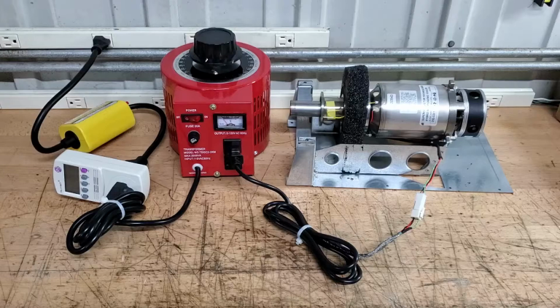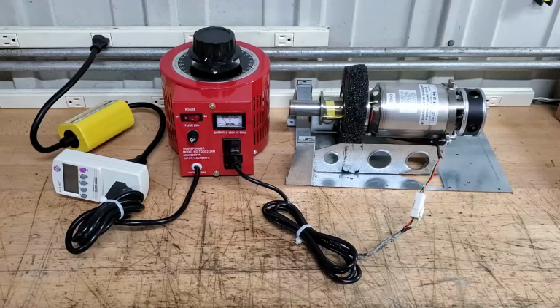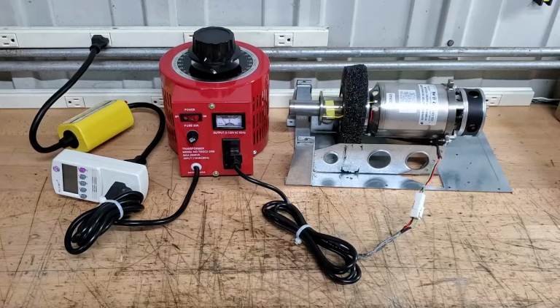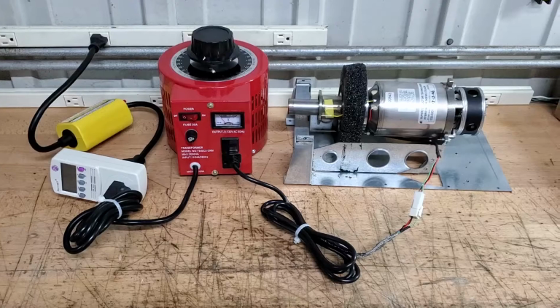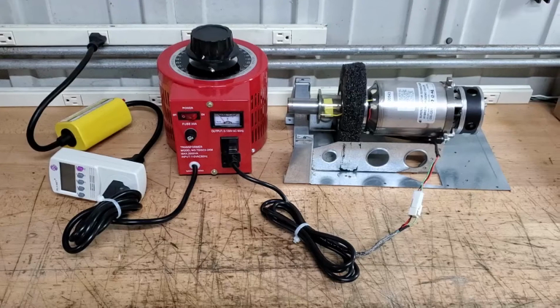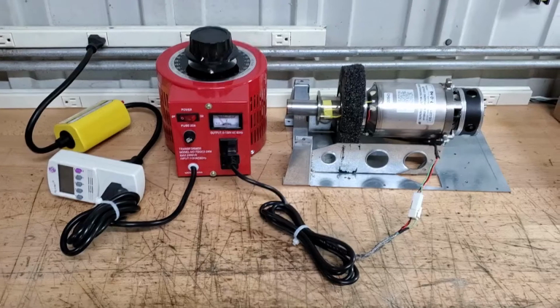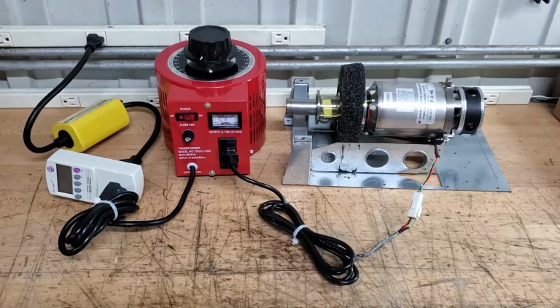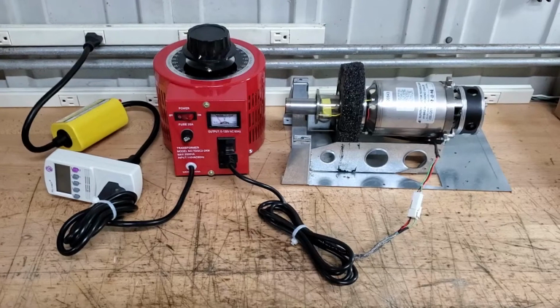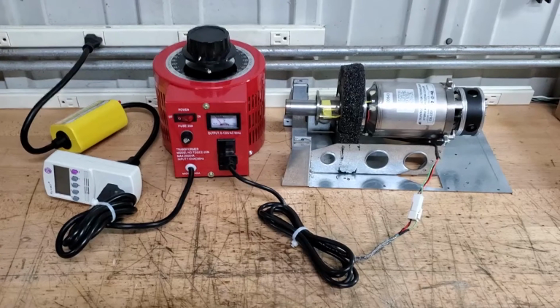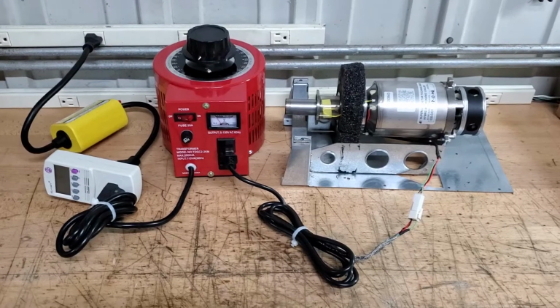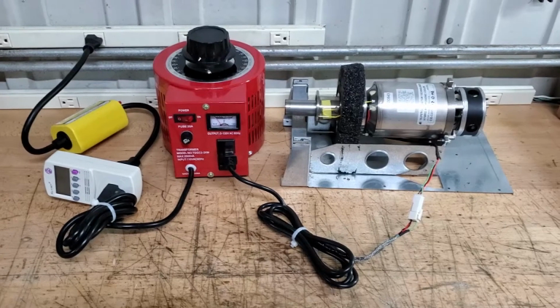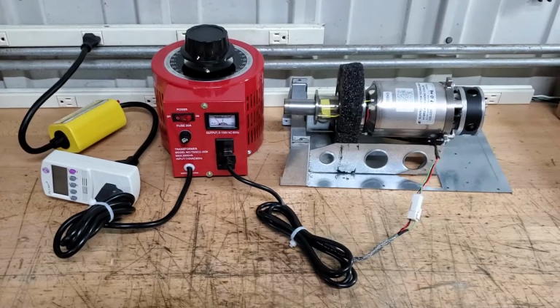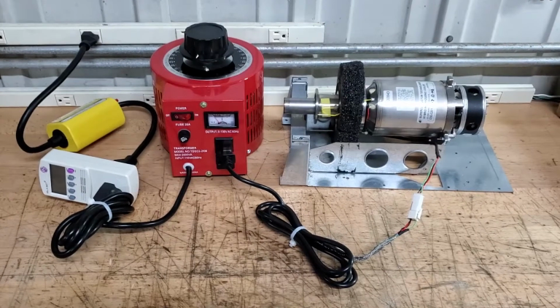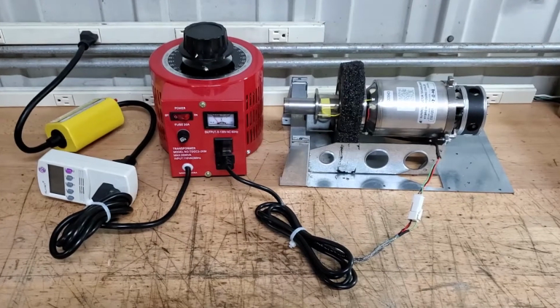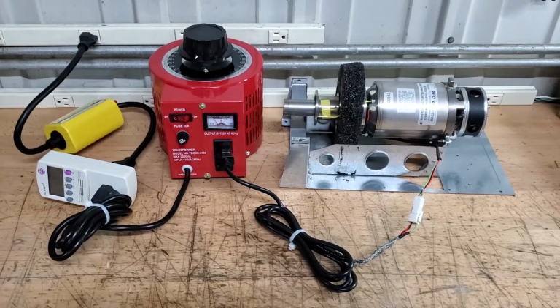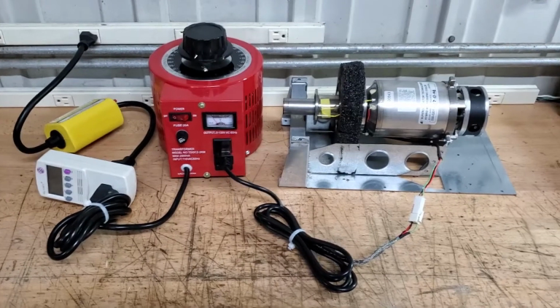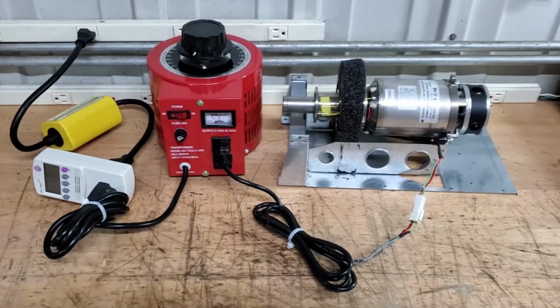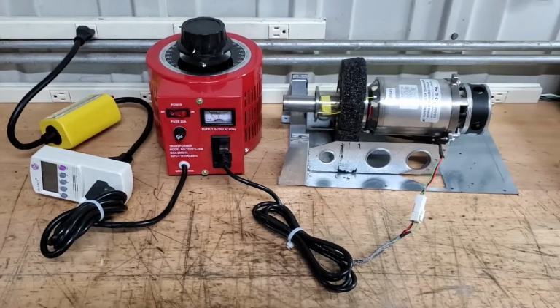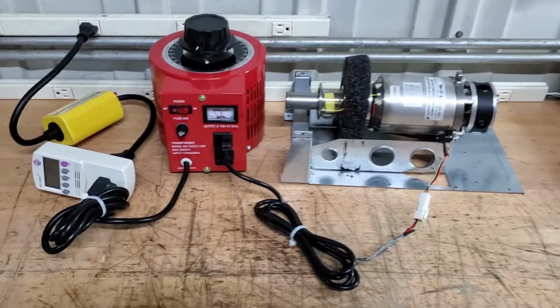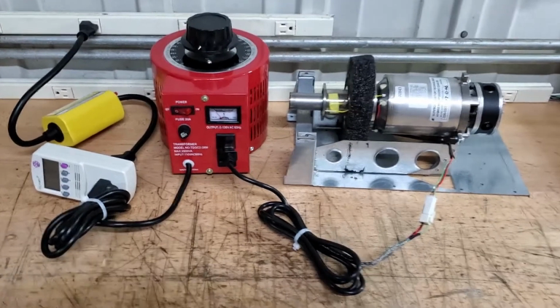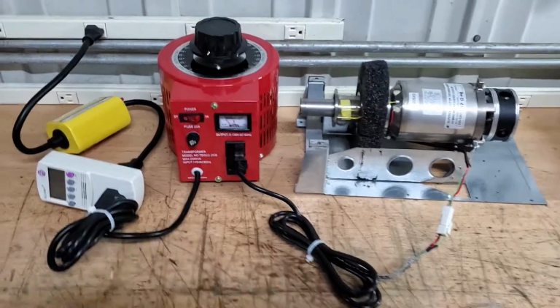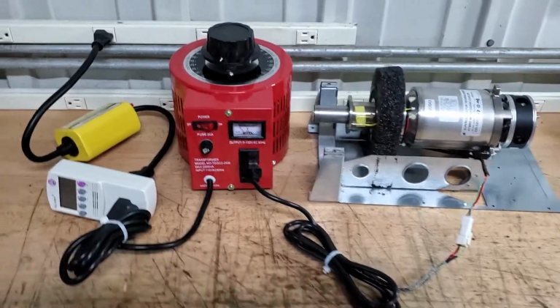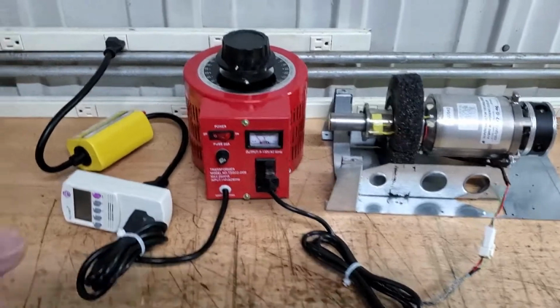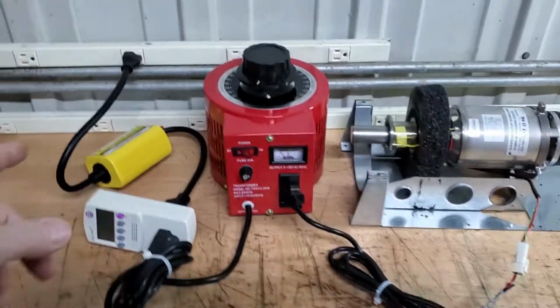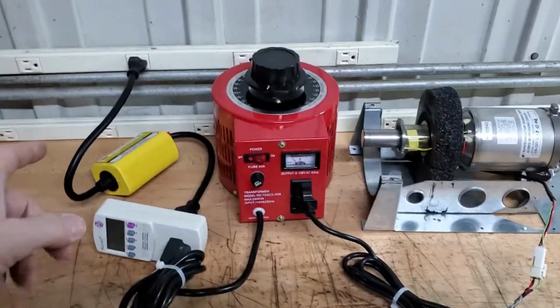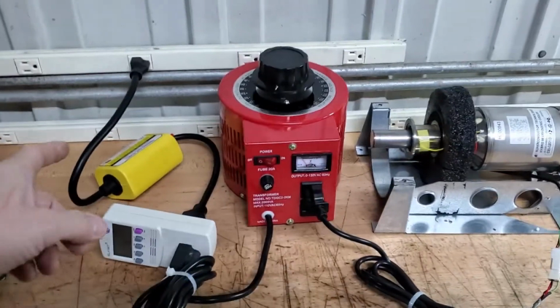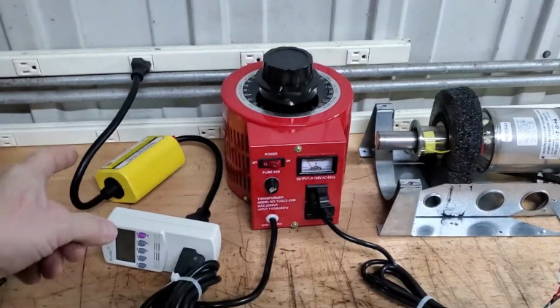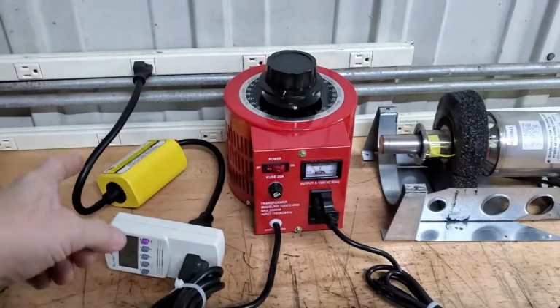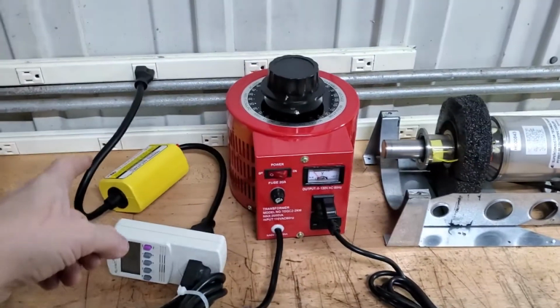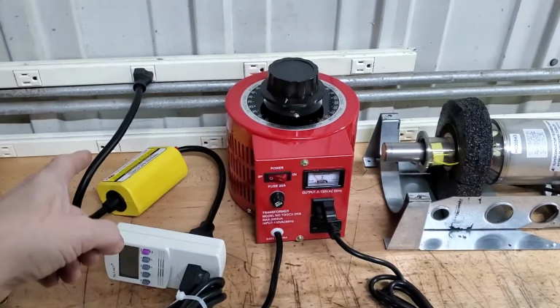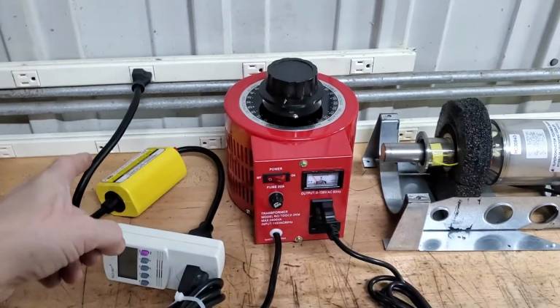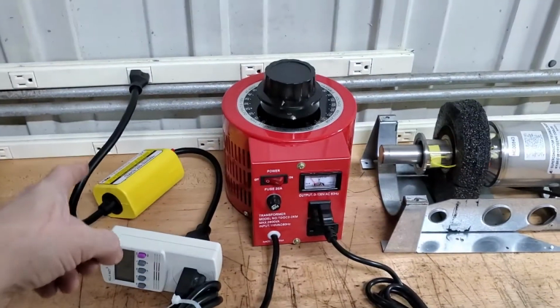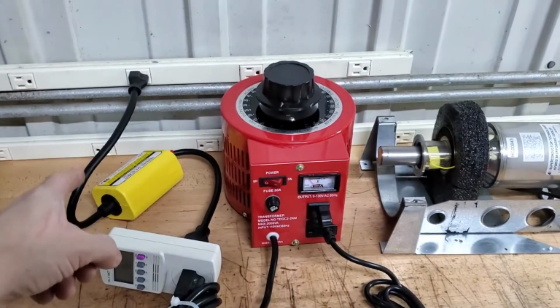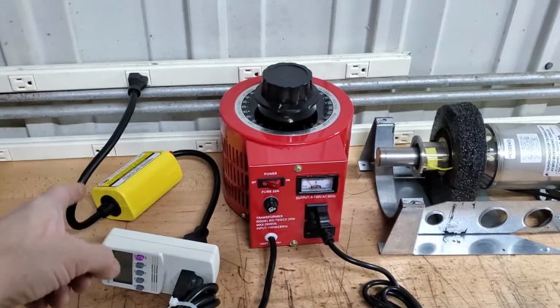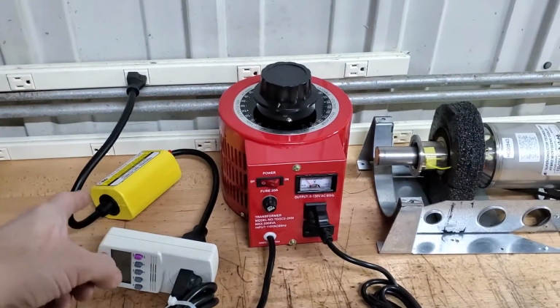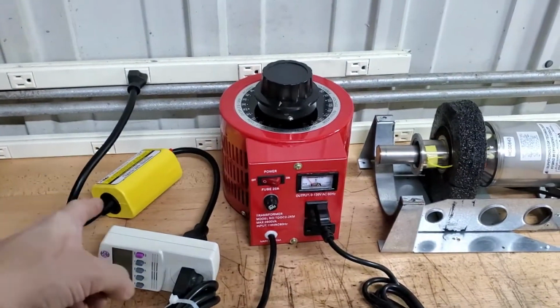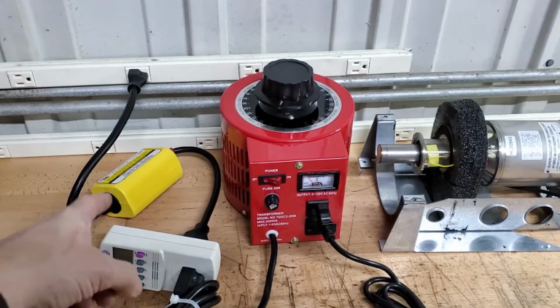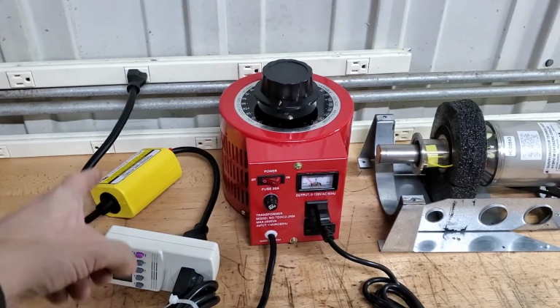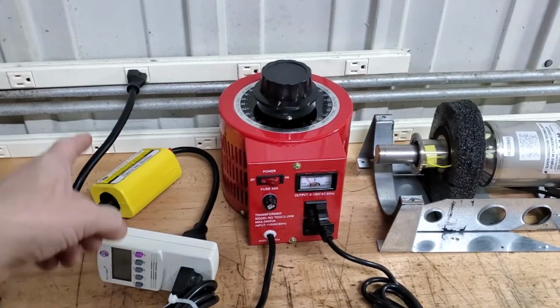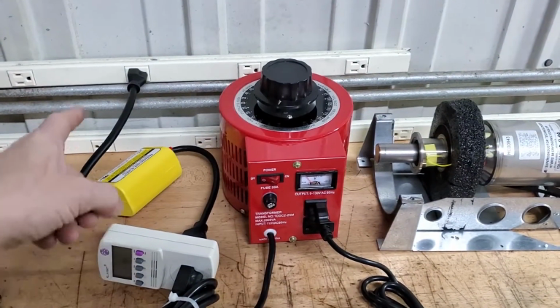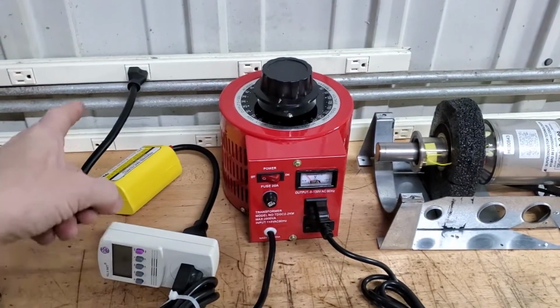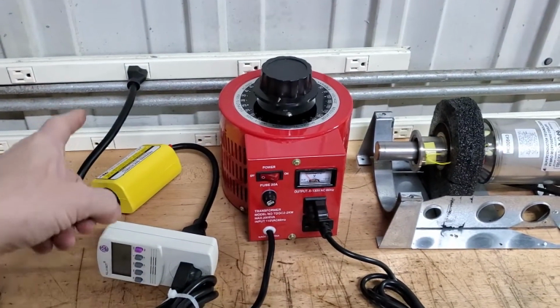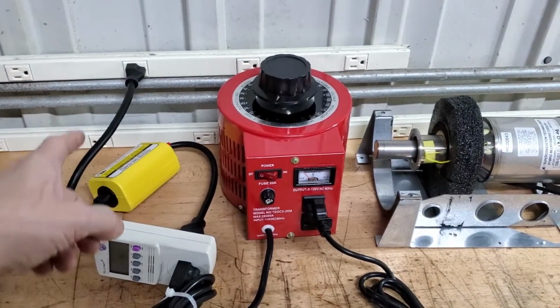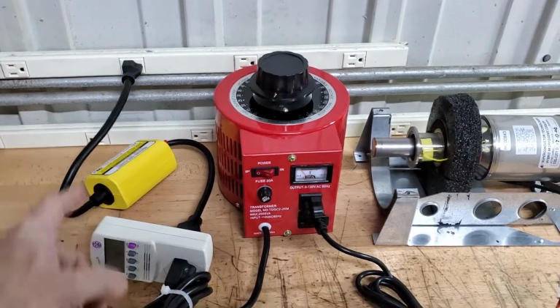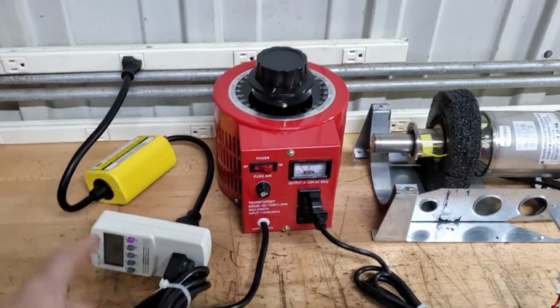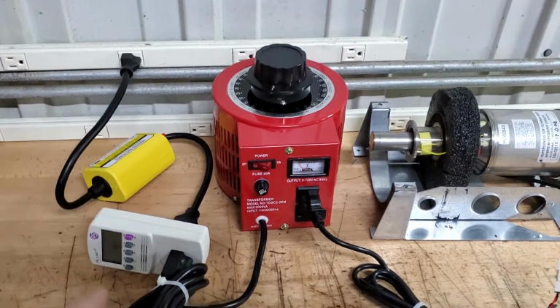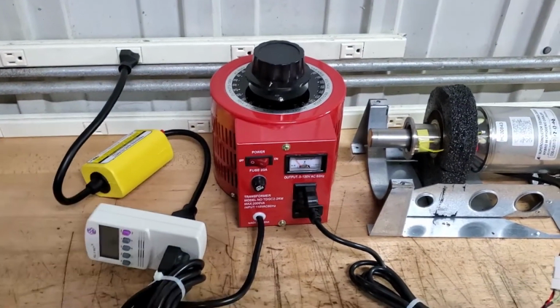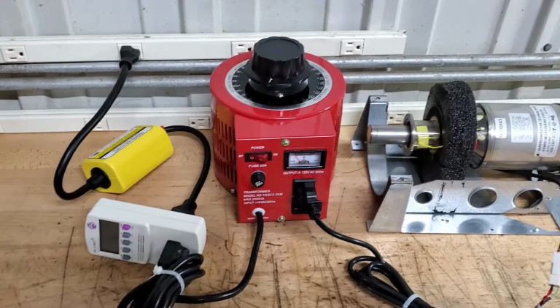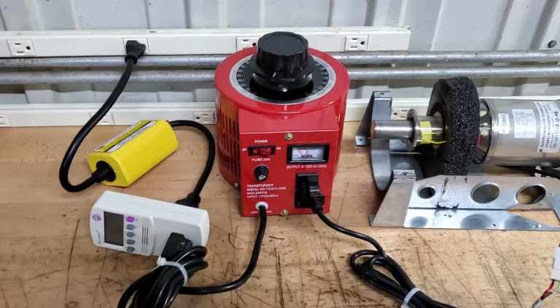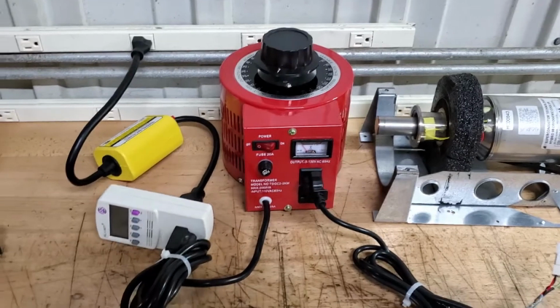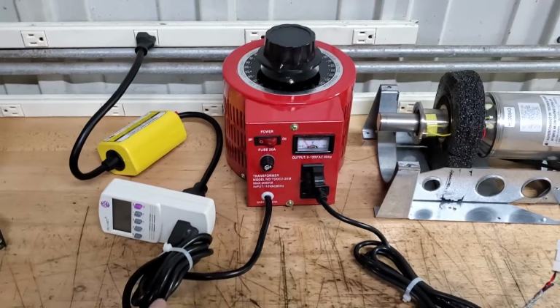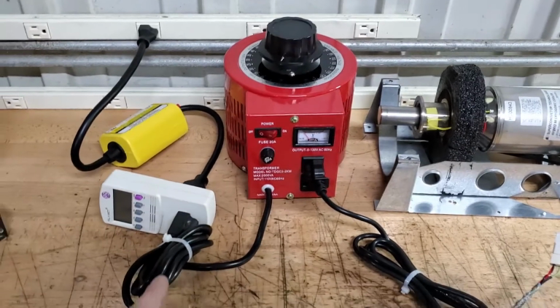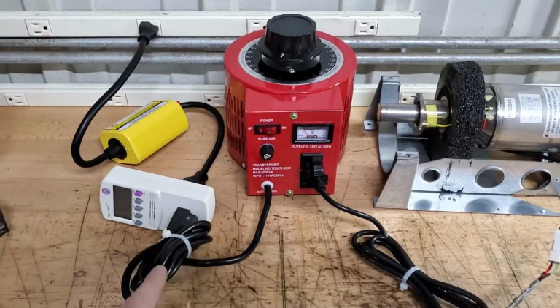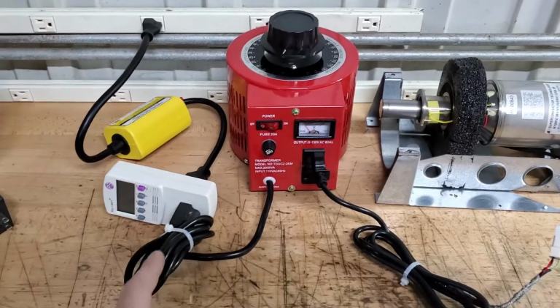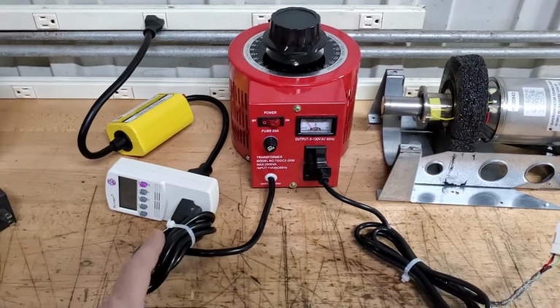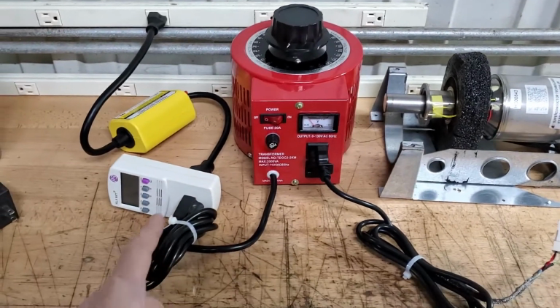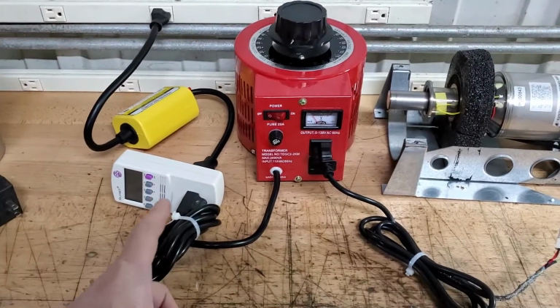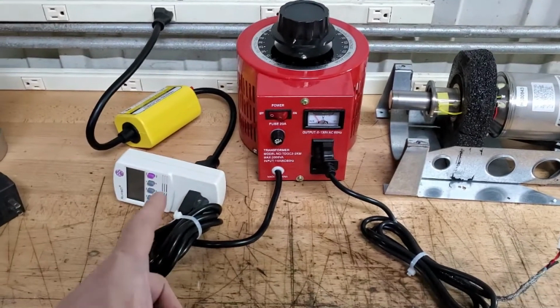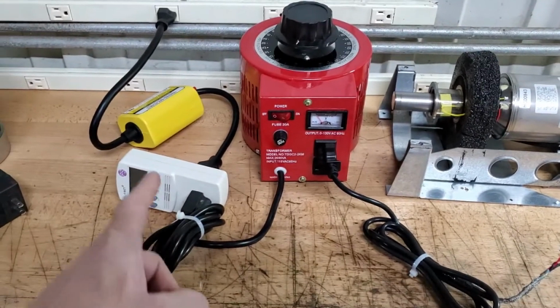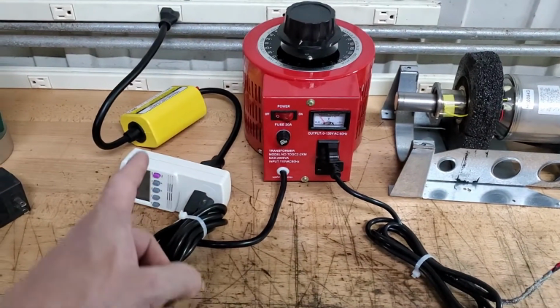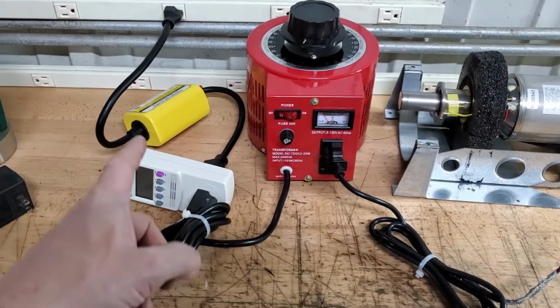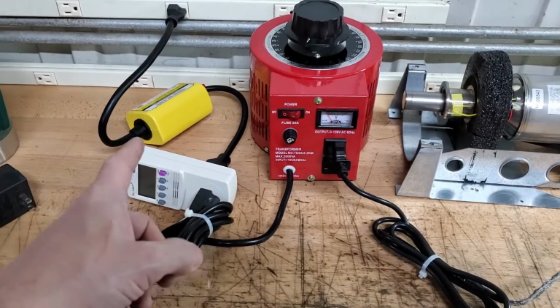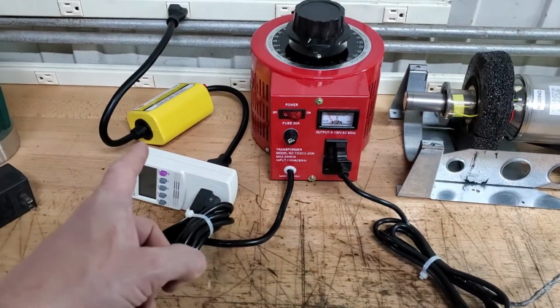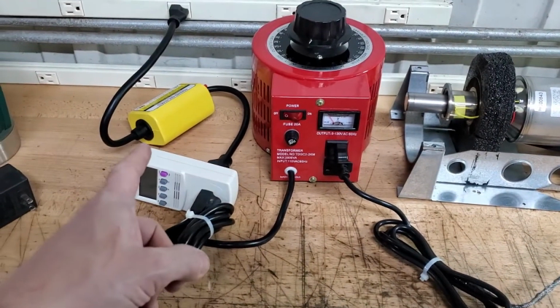This is the setup you'll be getting. The yellow box will plug into the wall, and the wattage meter will plug into that.